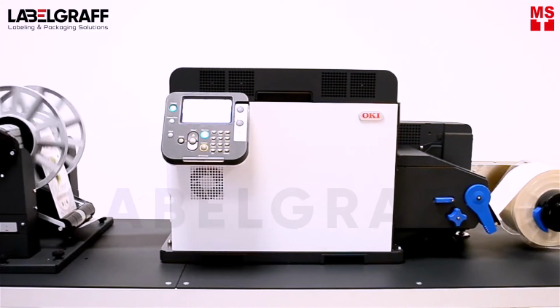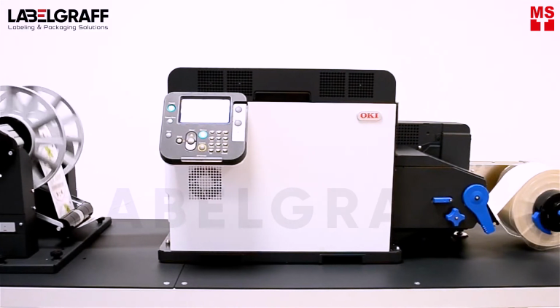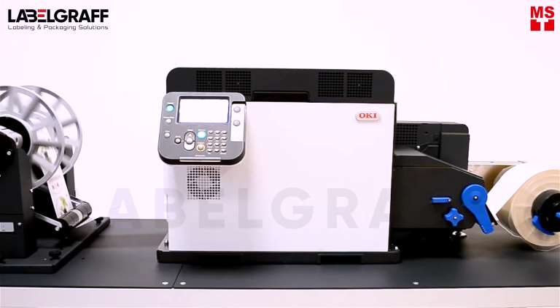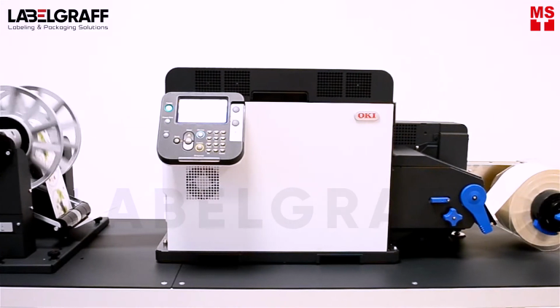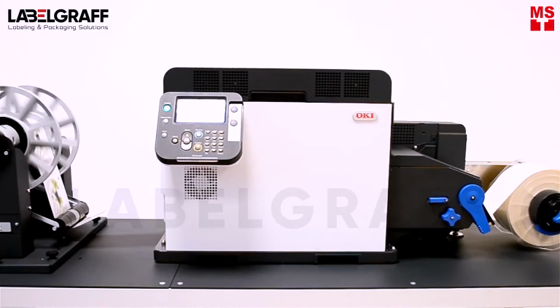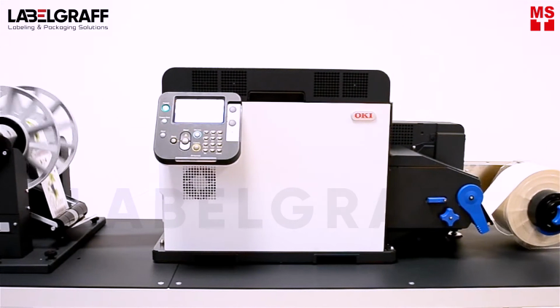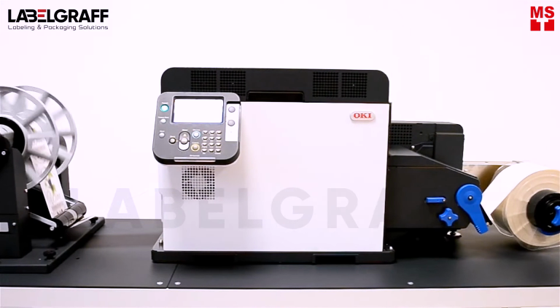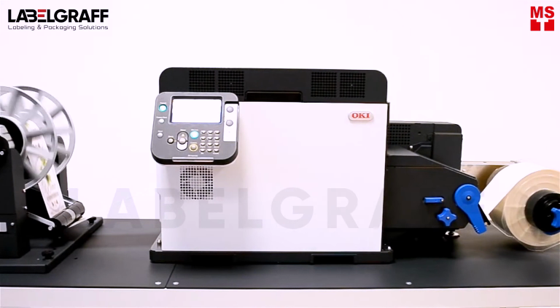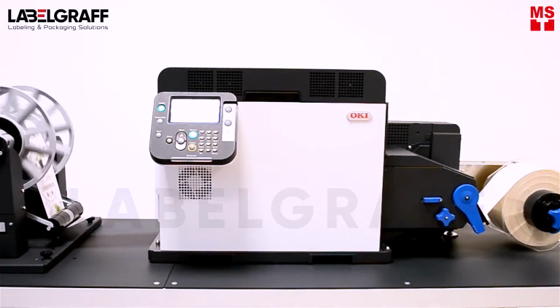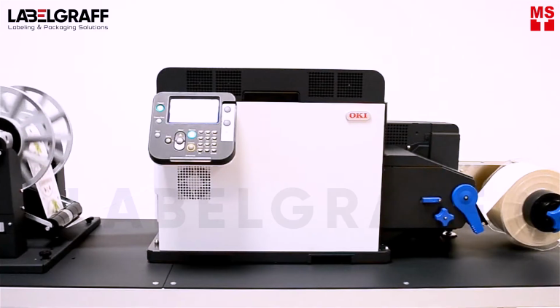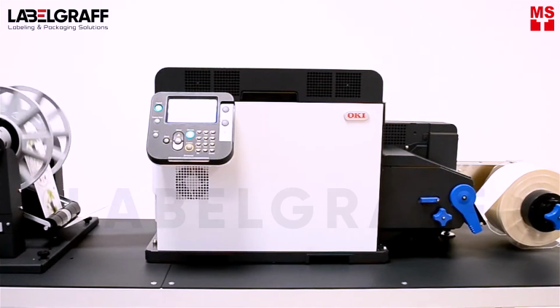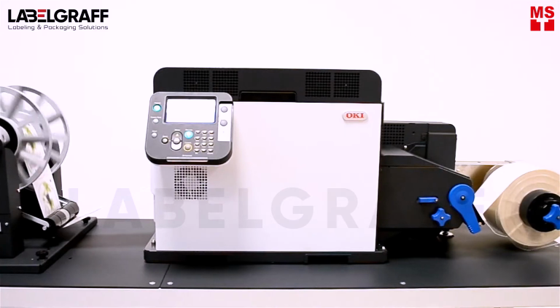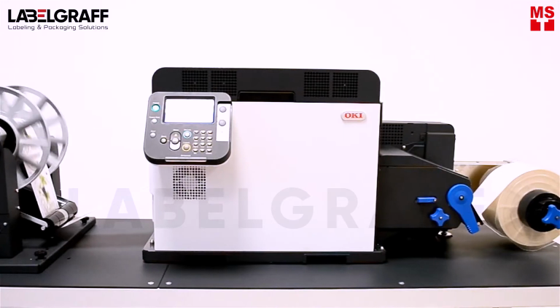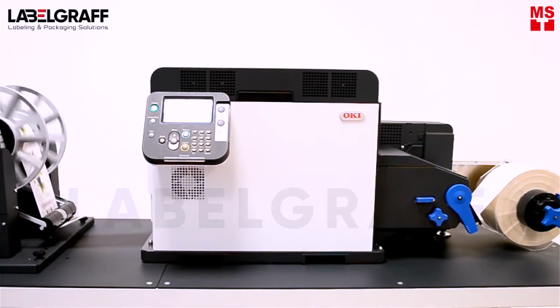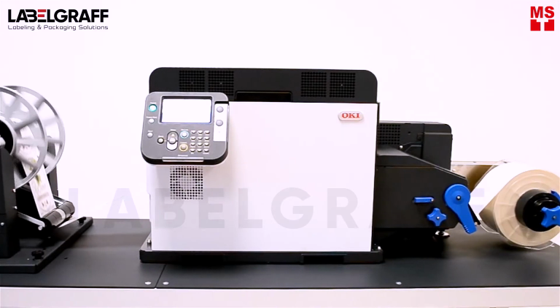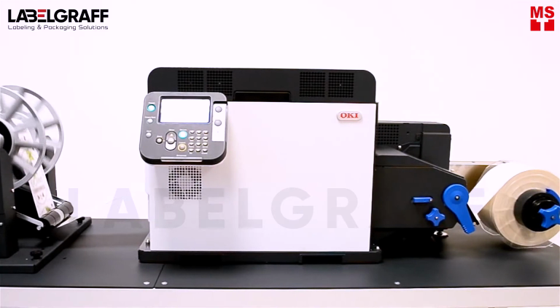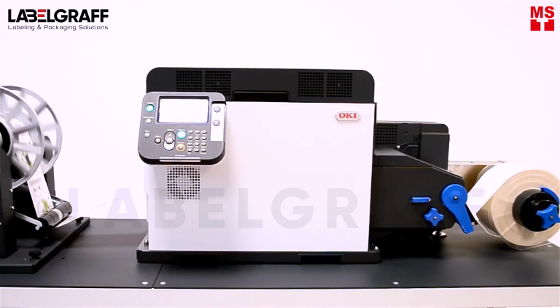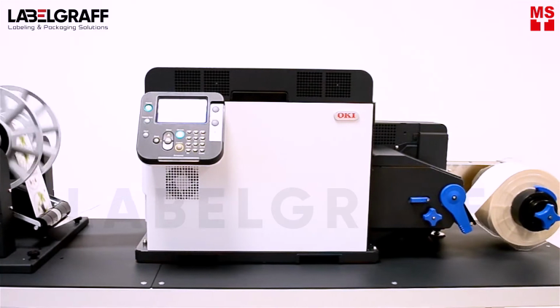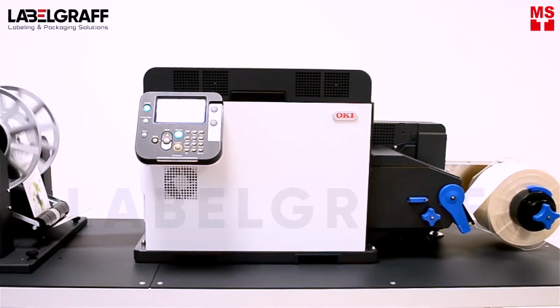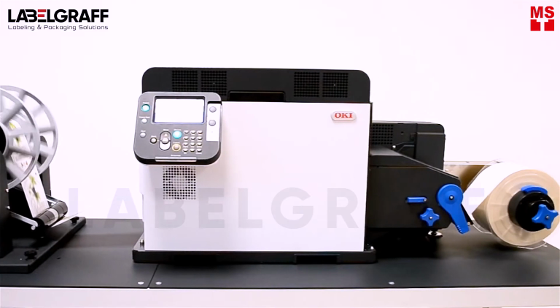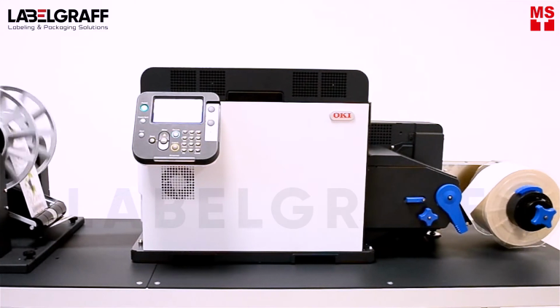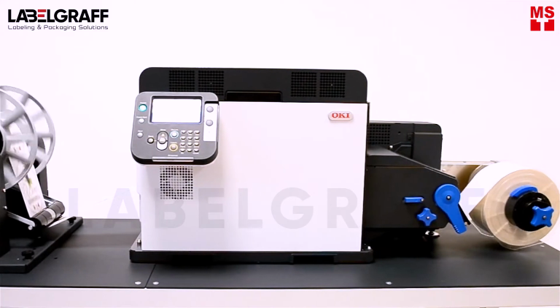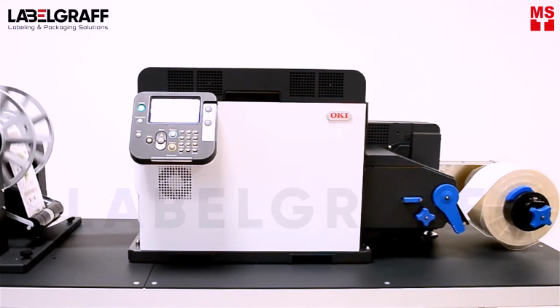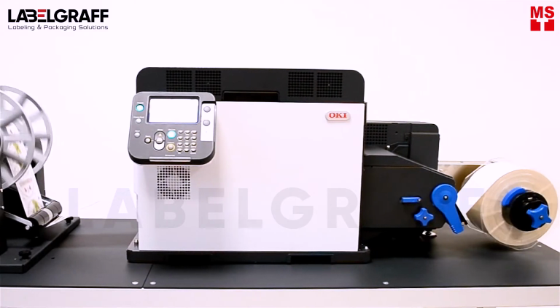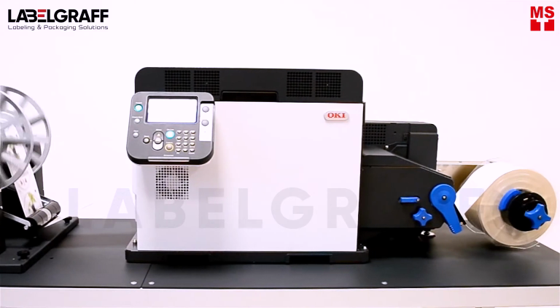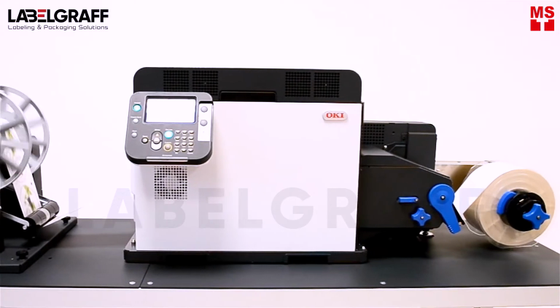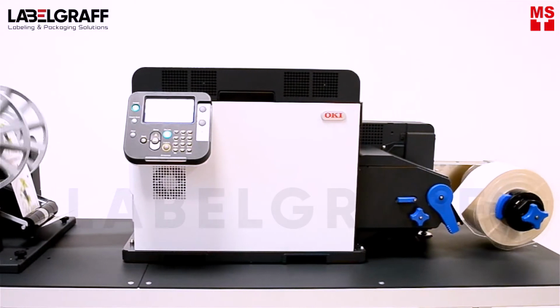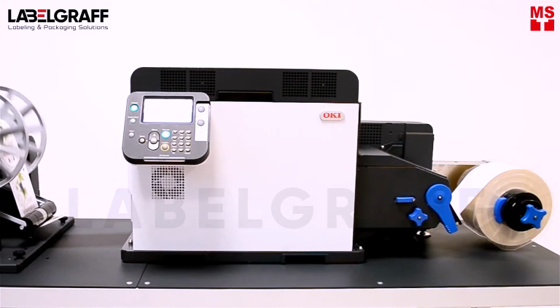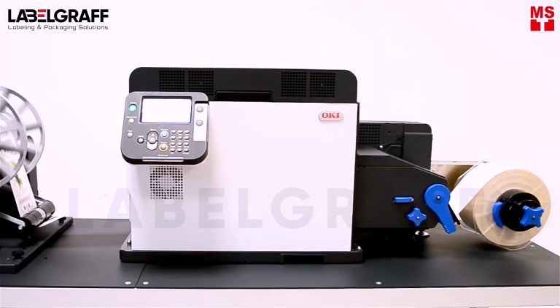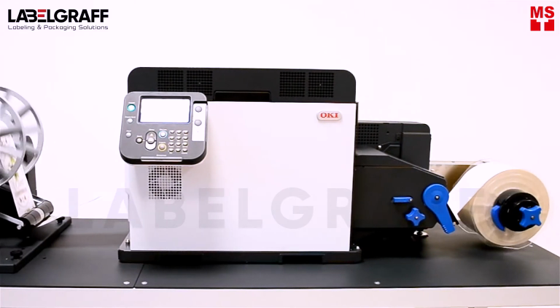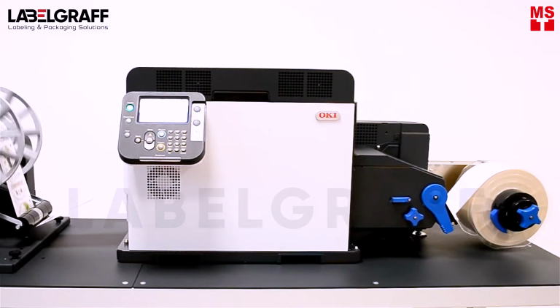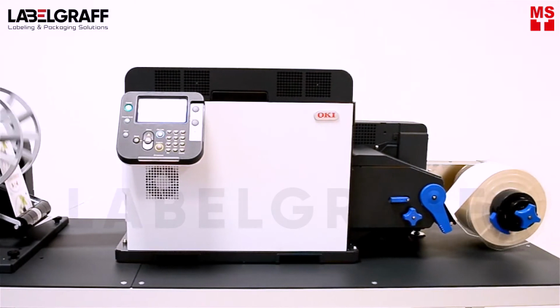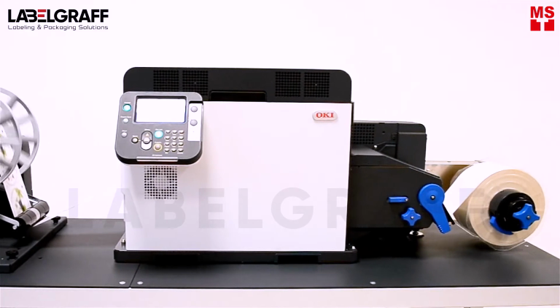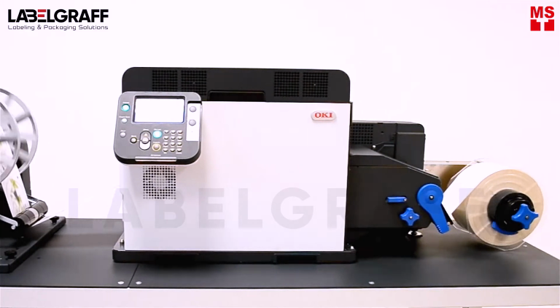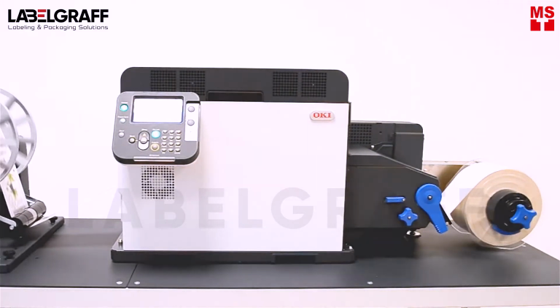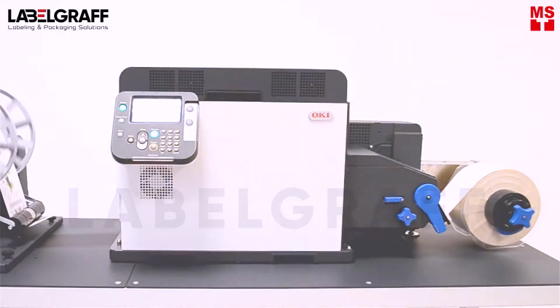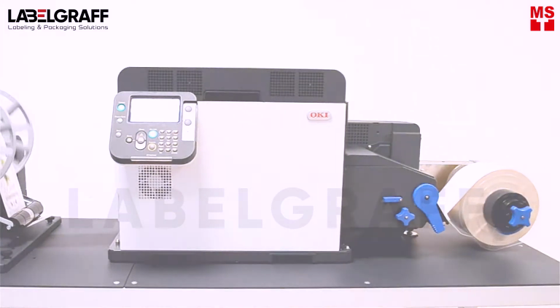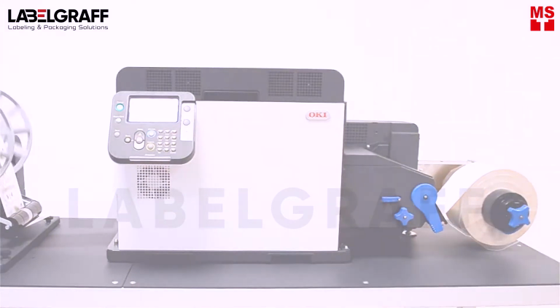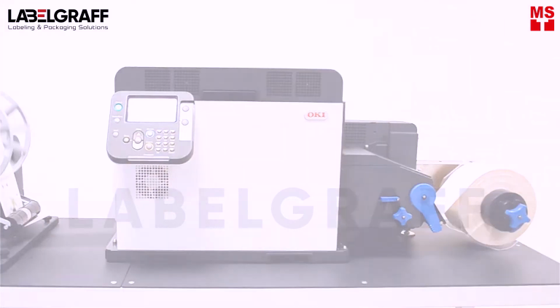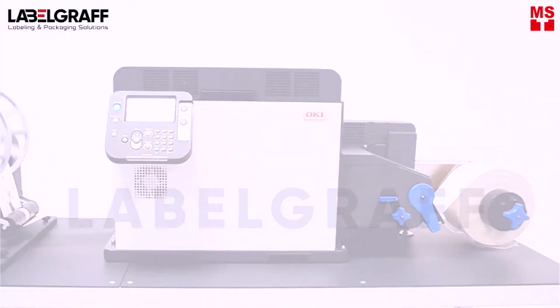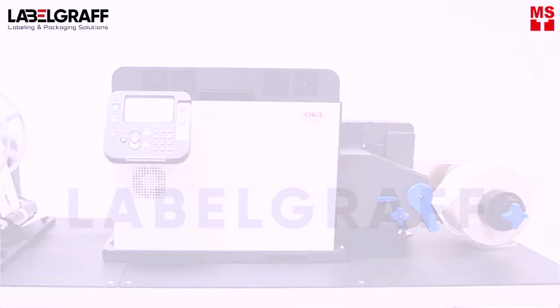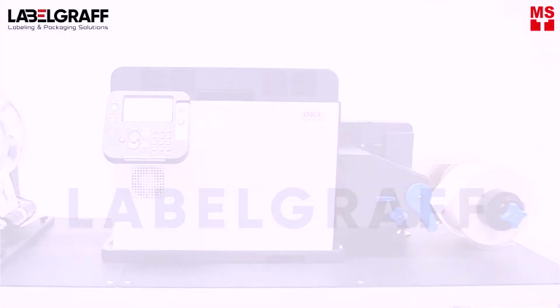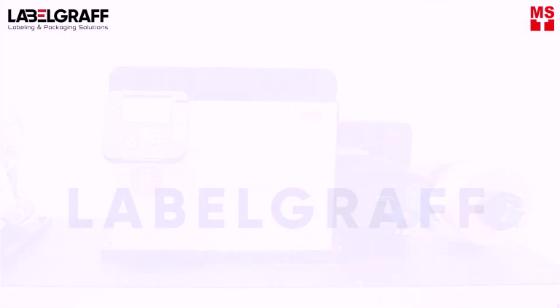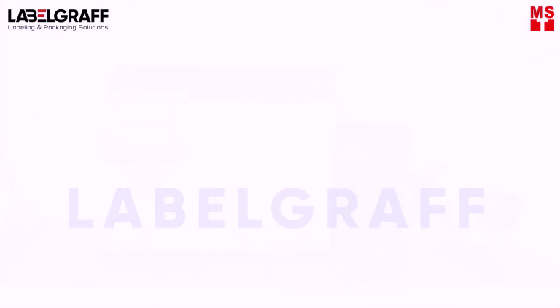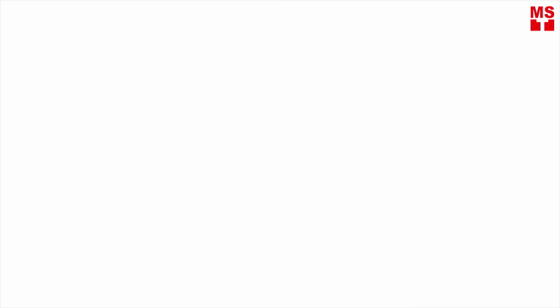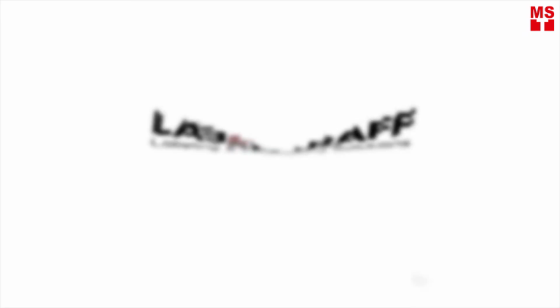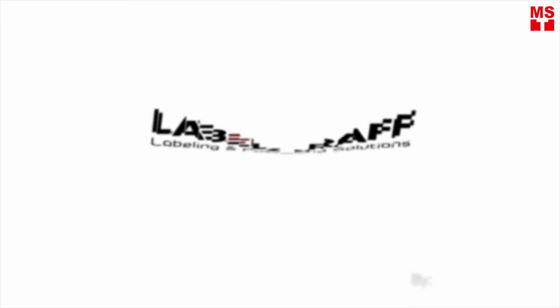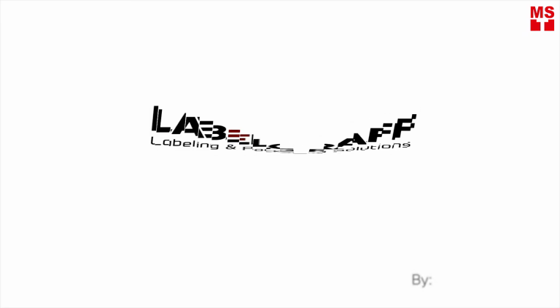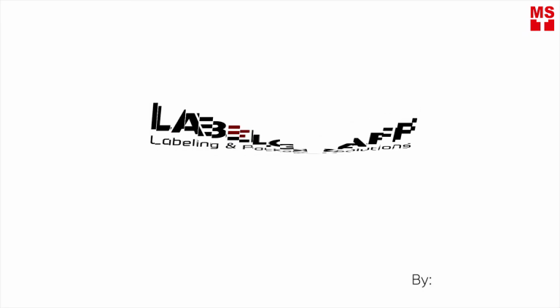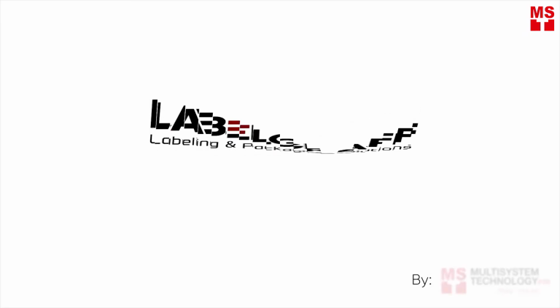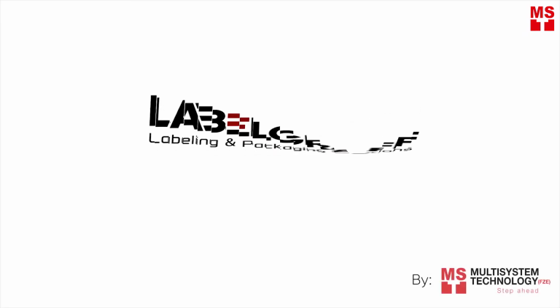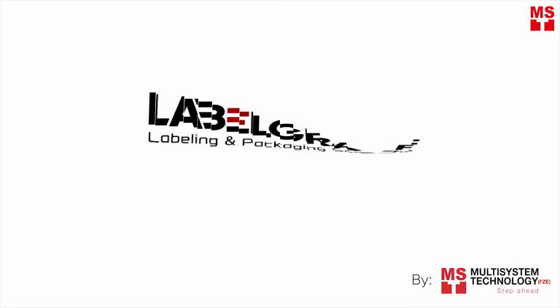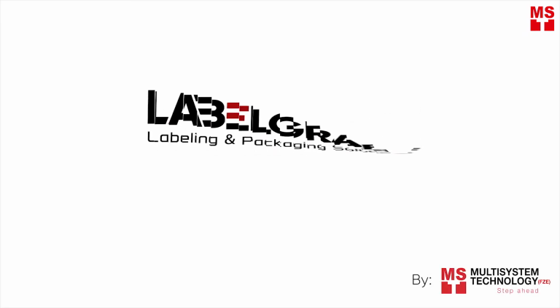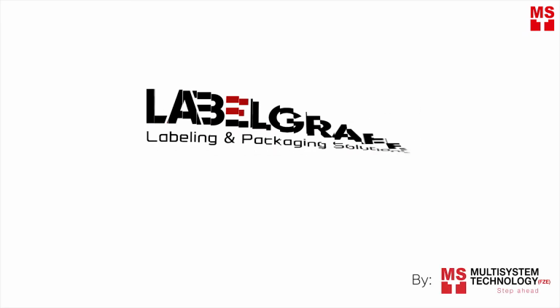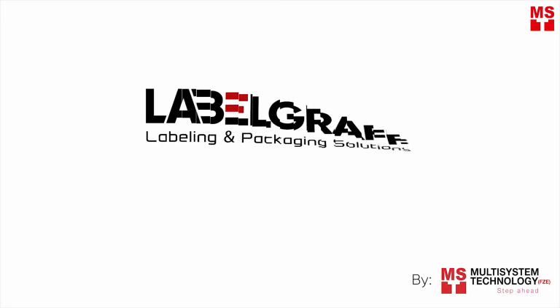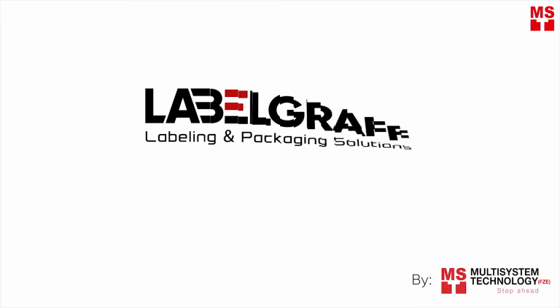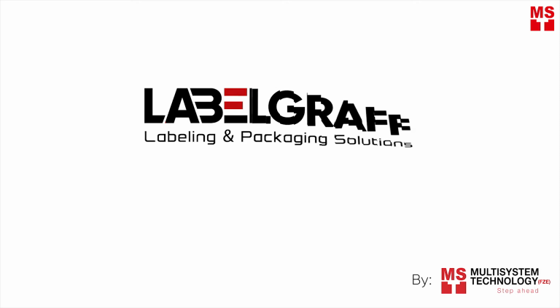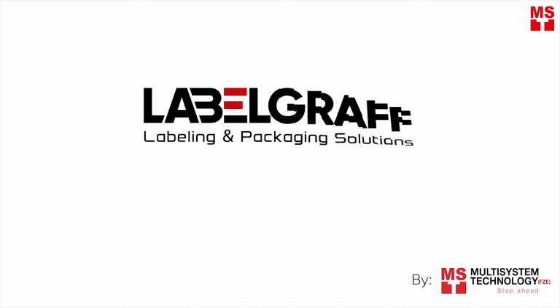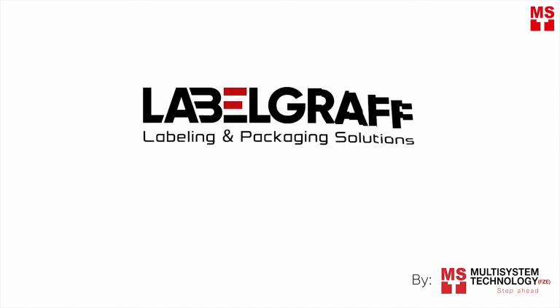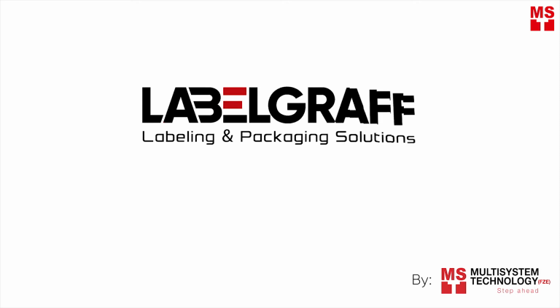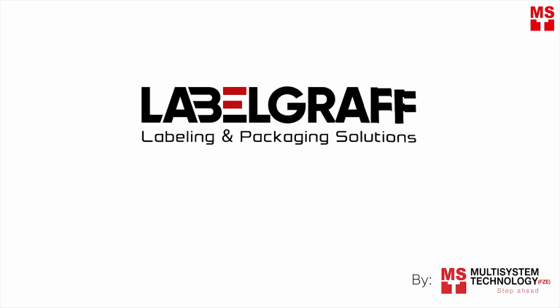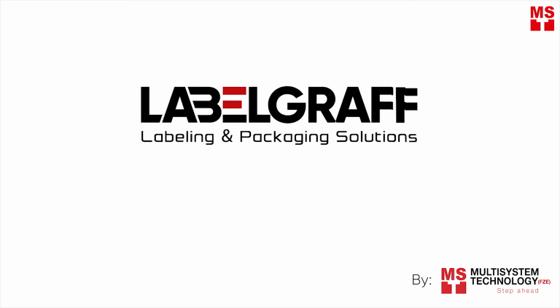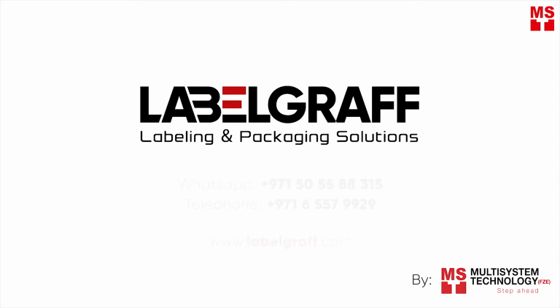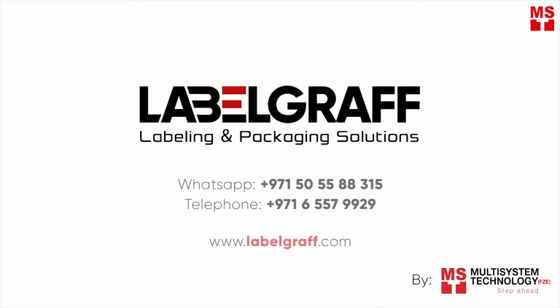To know more about full-digital label printing and finishing solutions, visit our website at labelgraph.com.